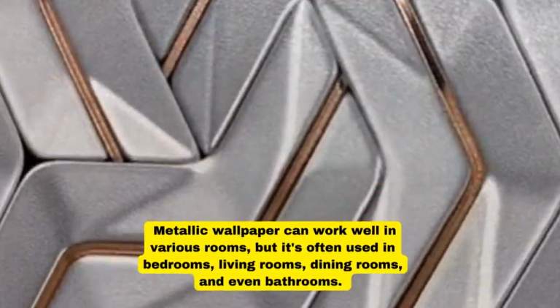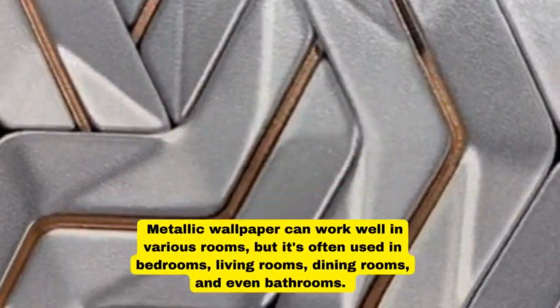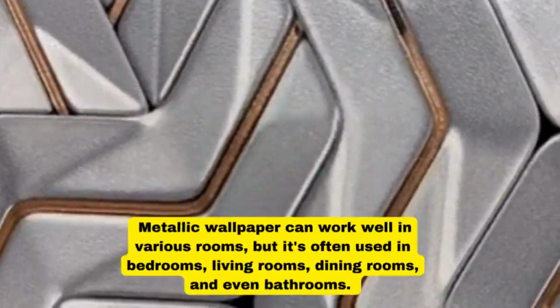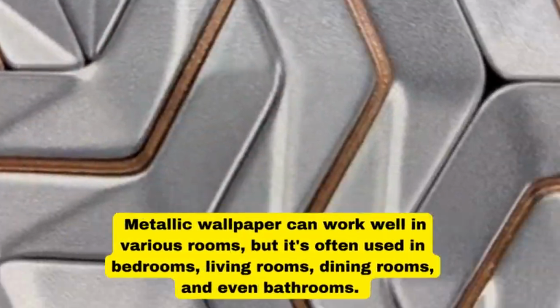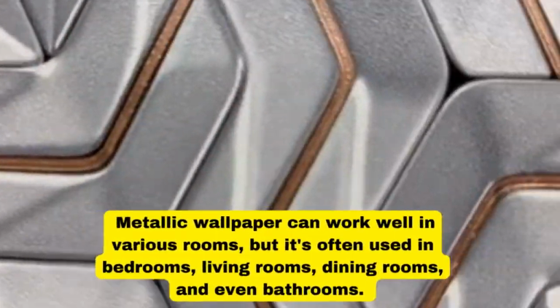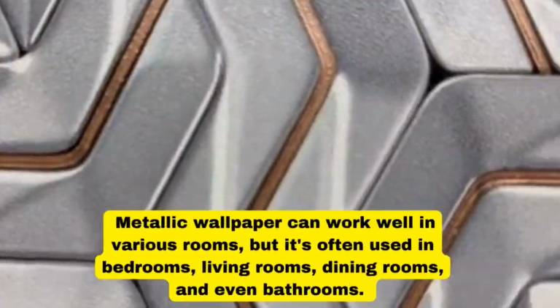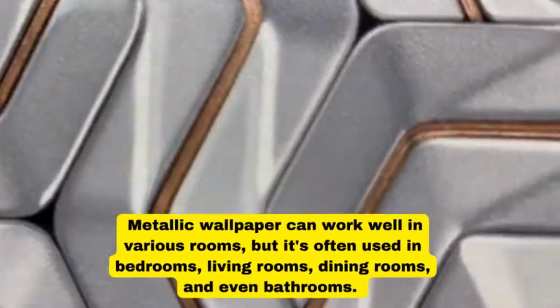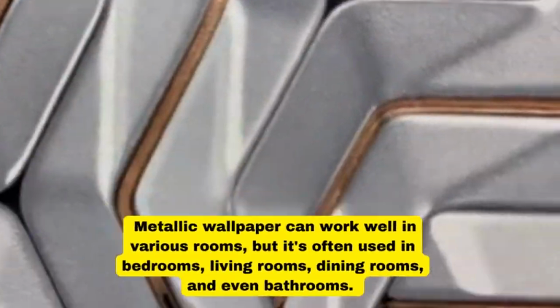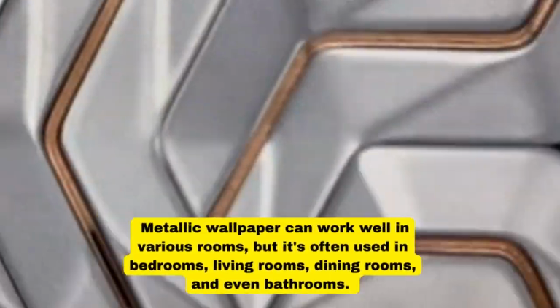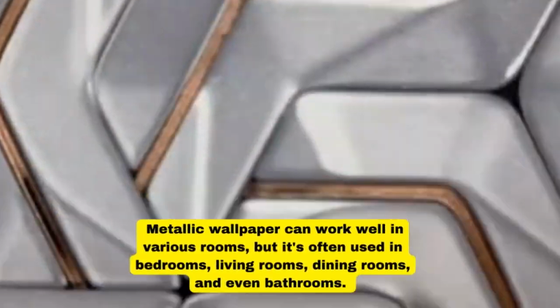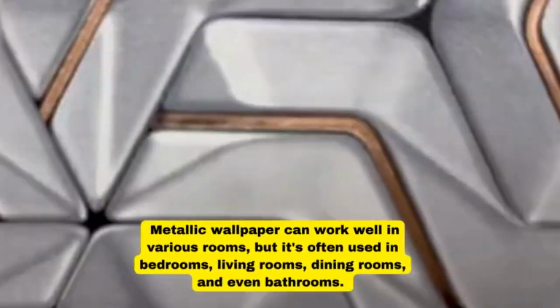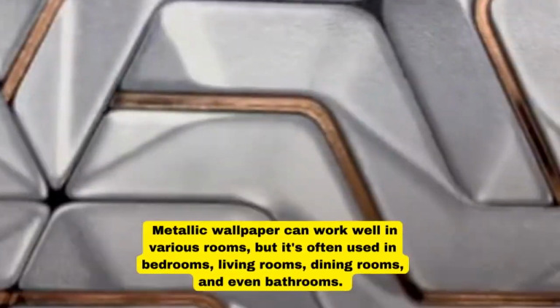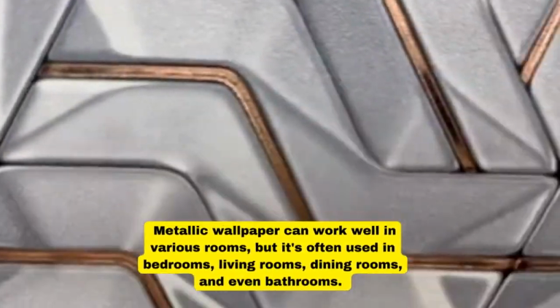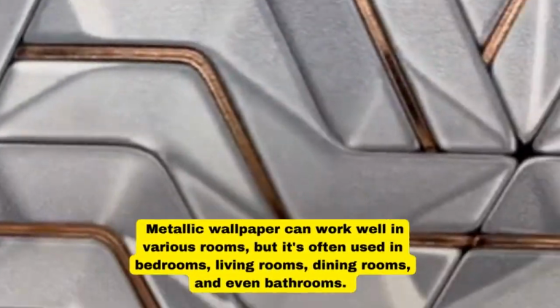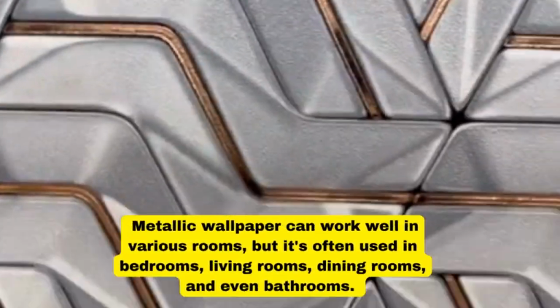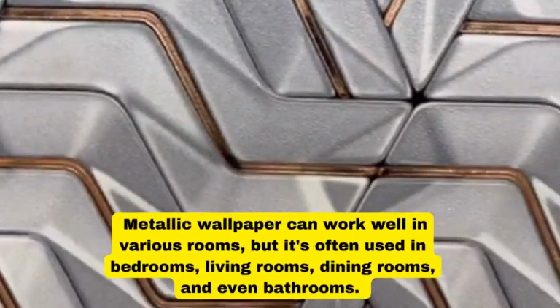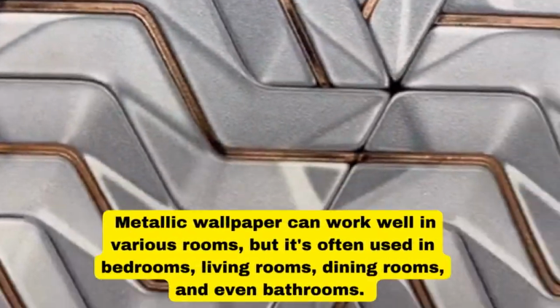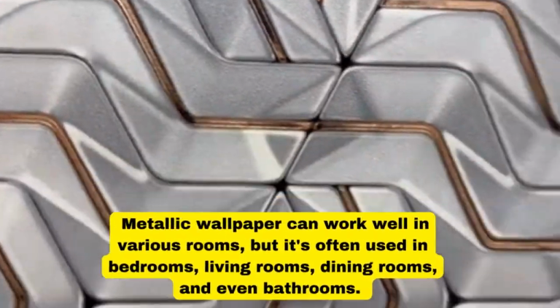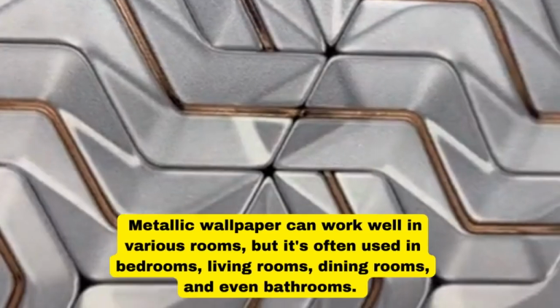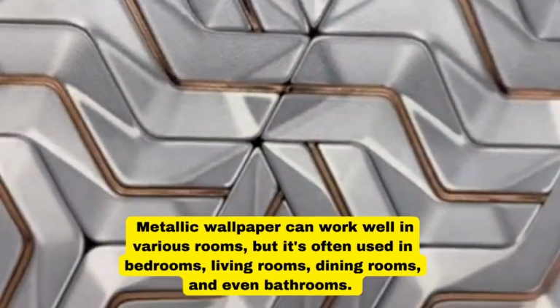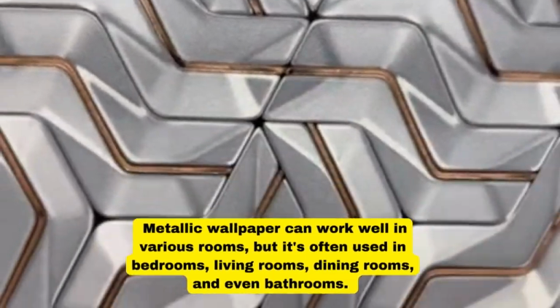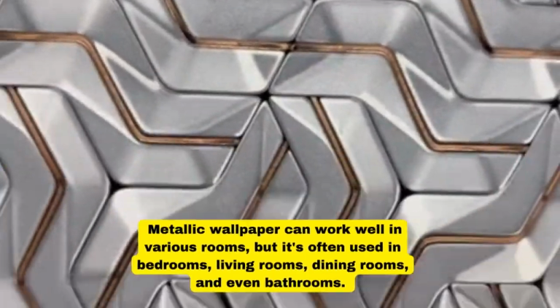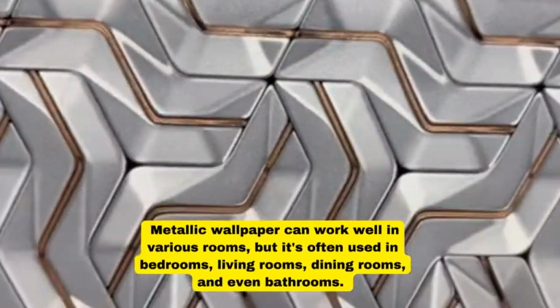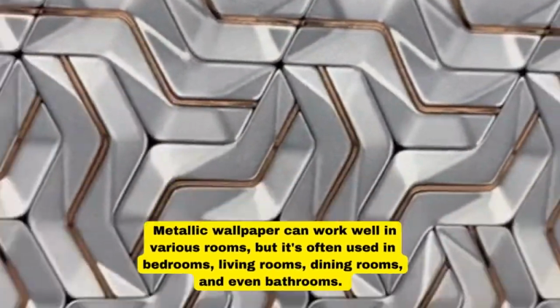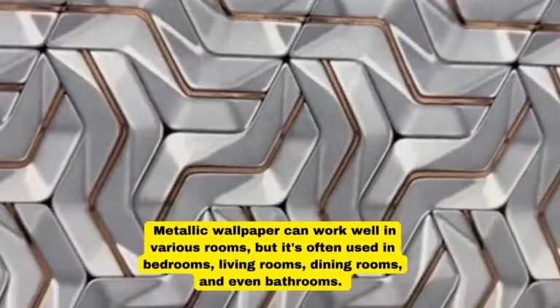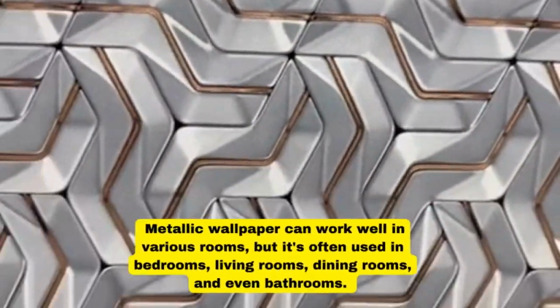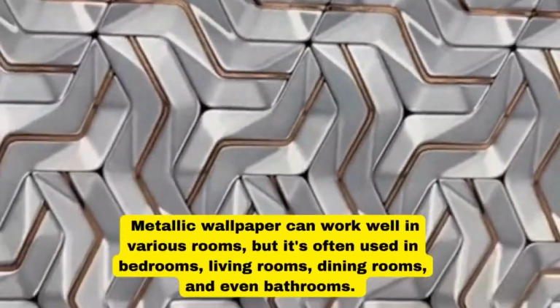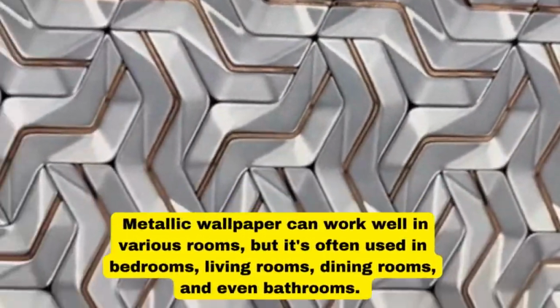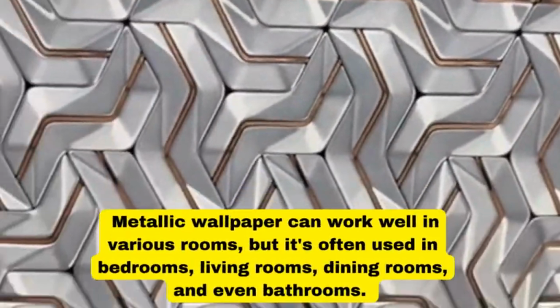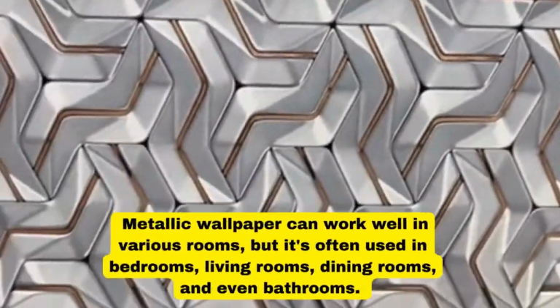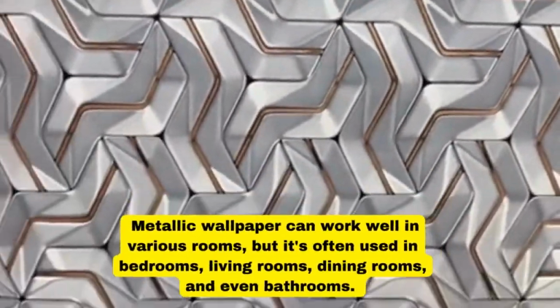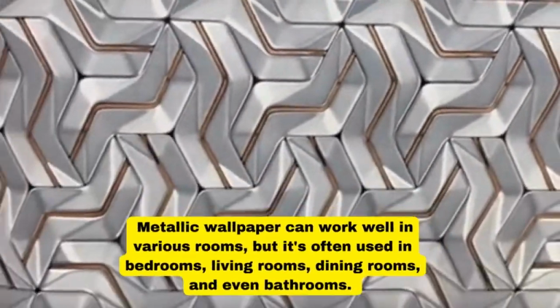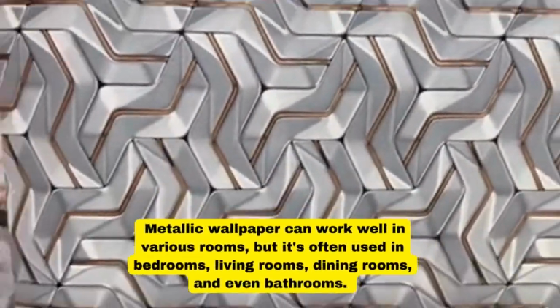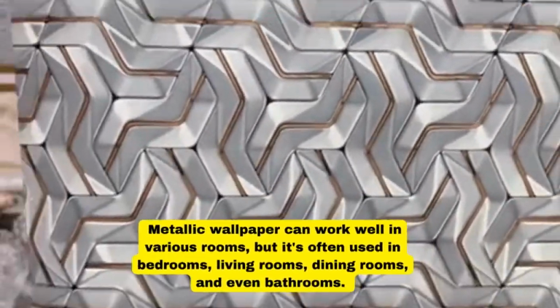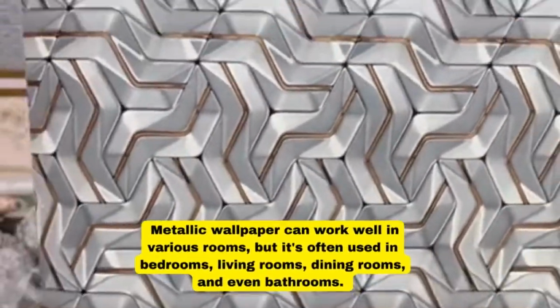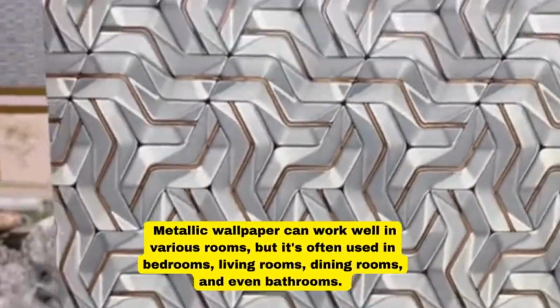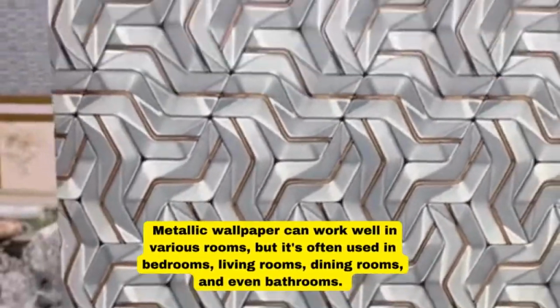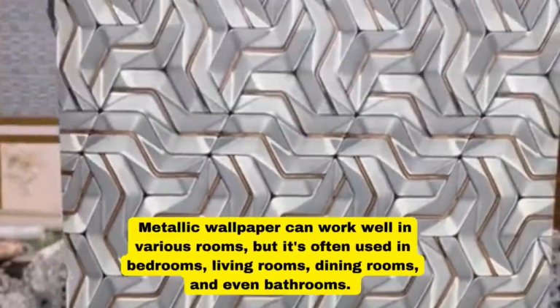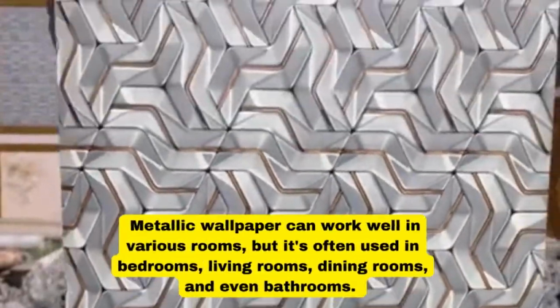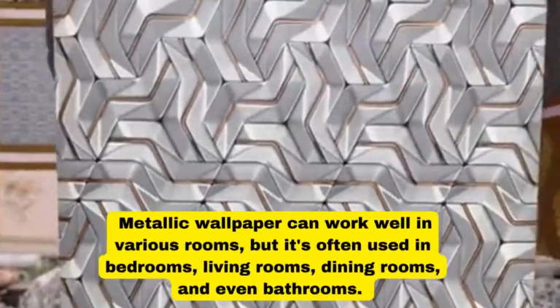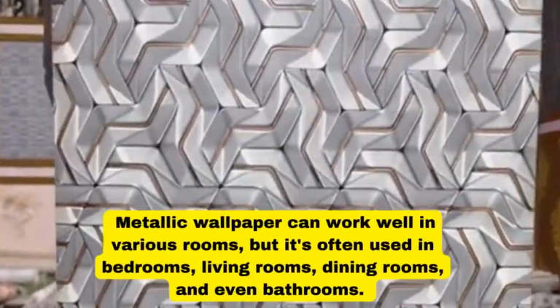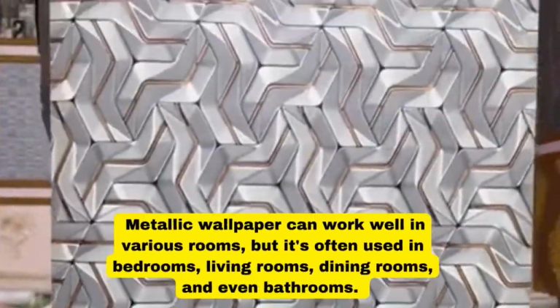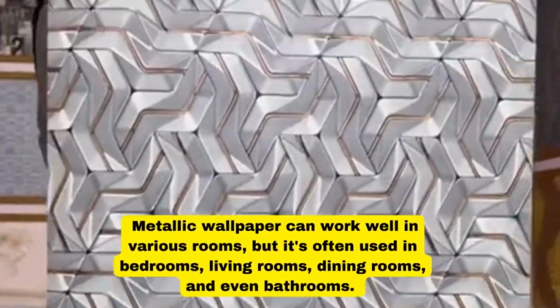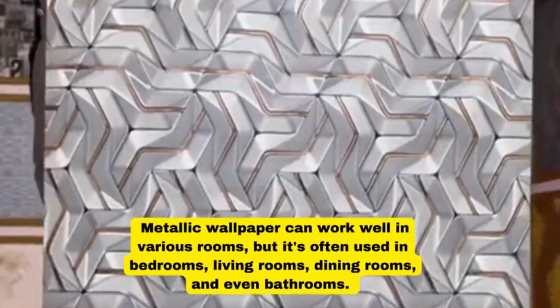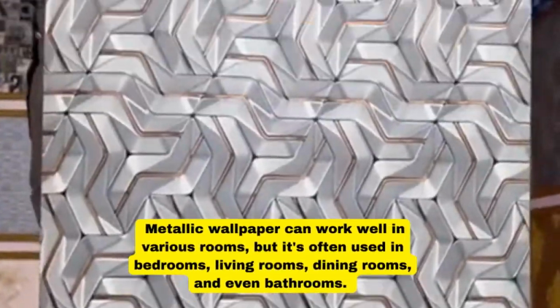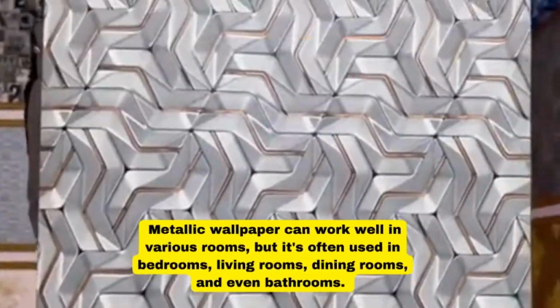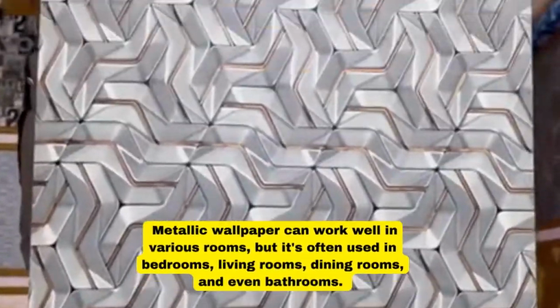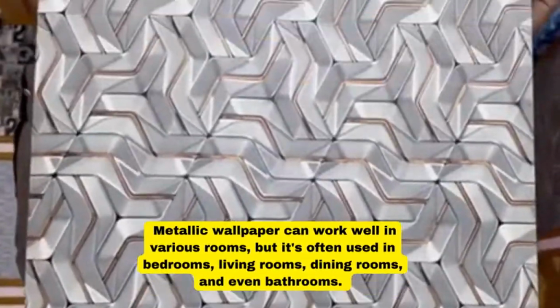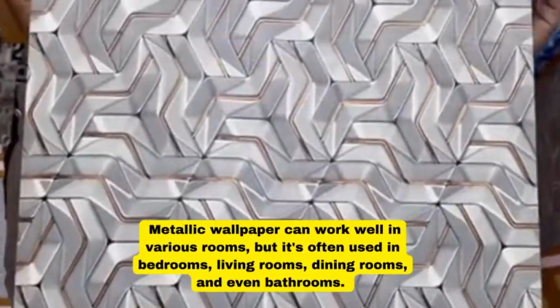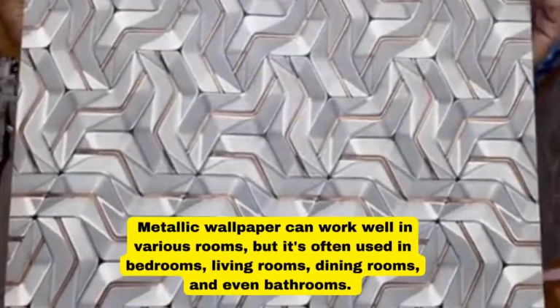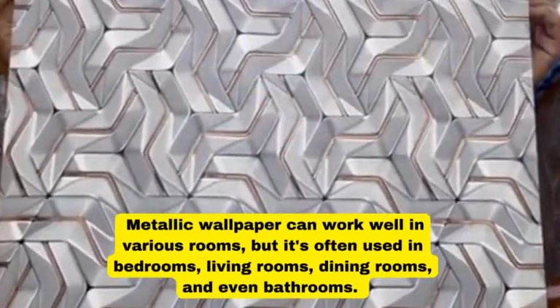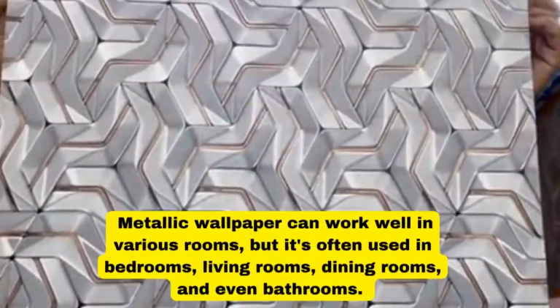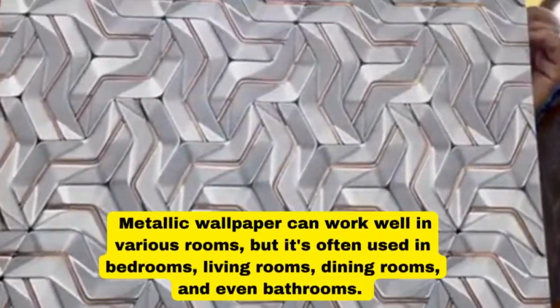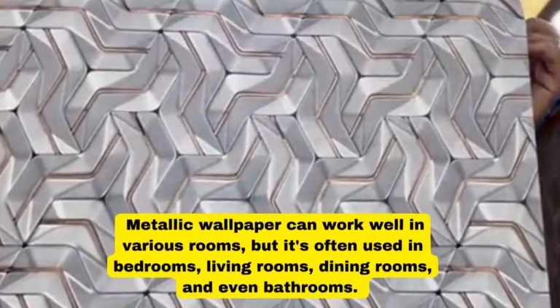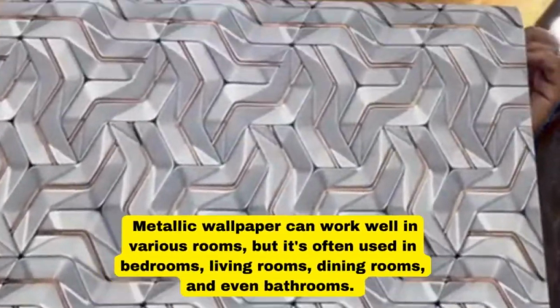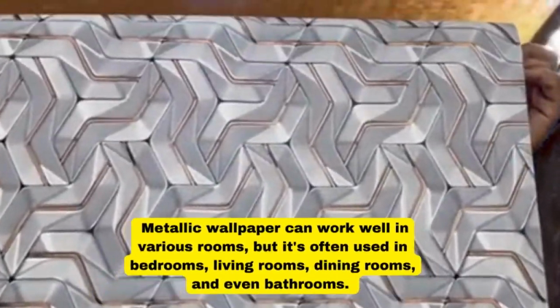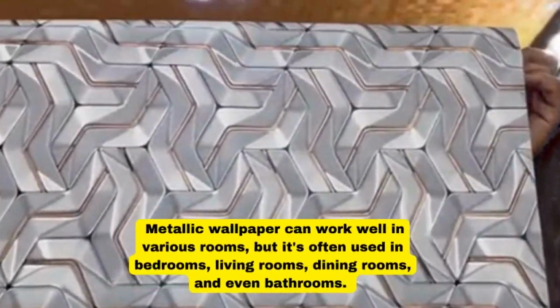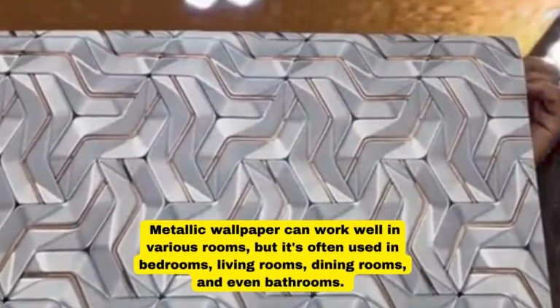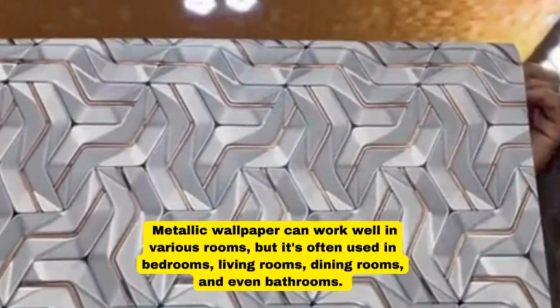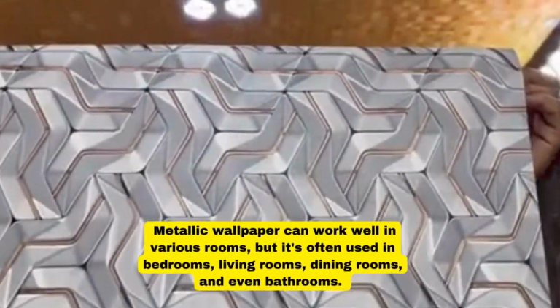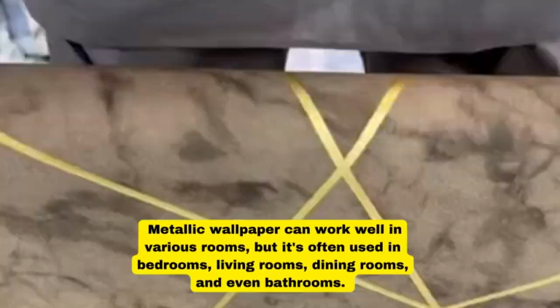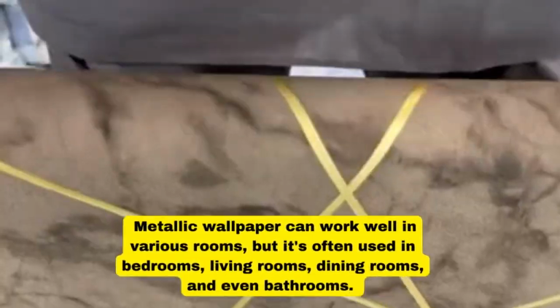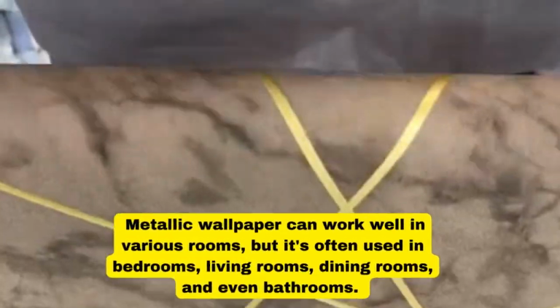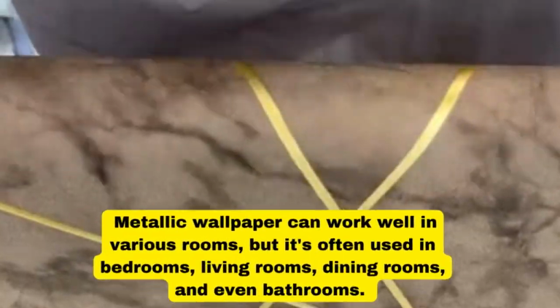Metallic wallpaper can work well in various rooms, but it's often used in bedrooms, living rooms, dining rooms, and even bathrooms.